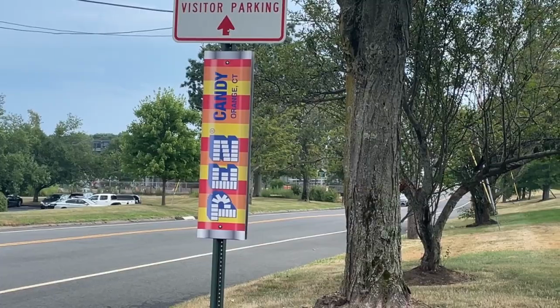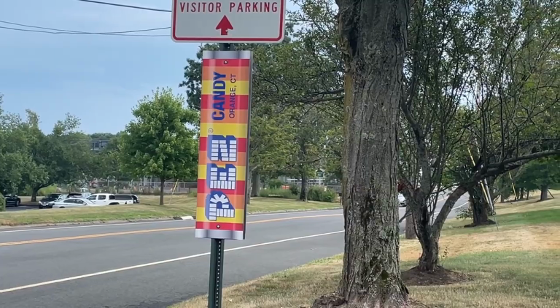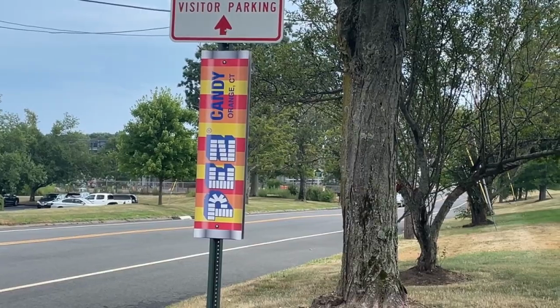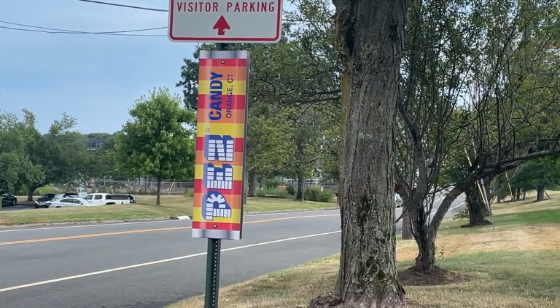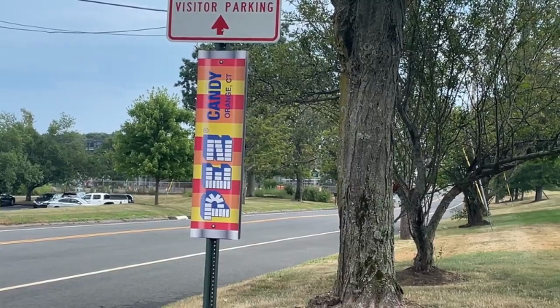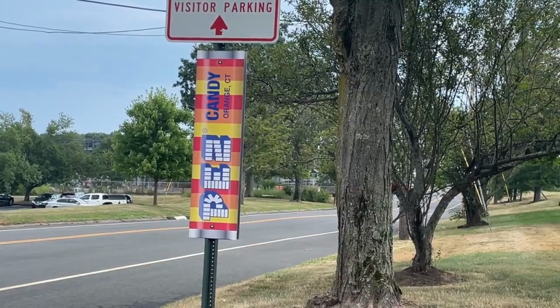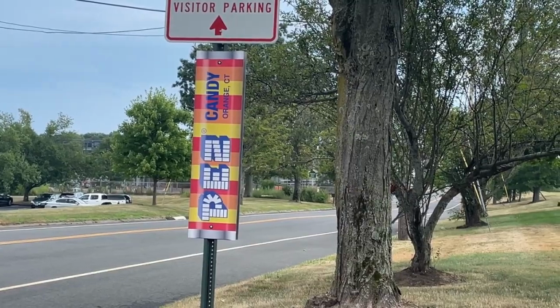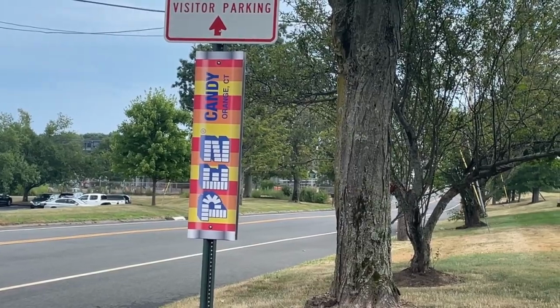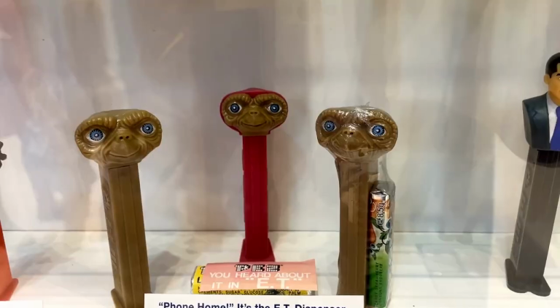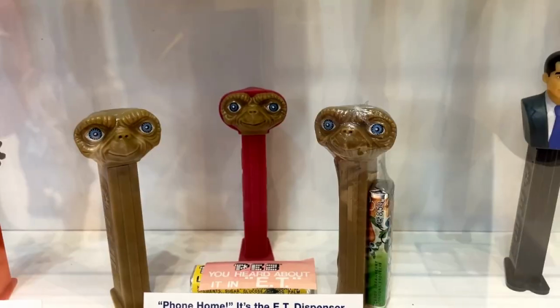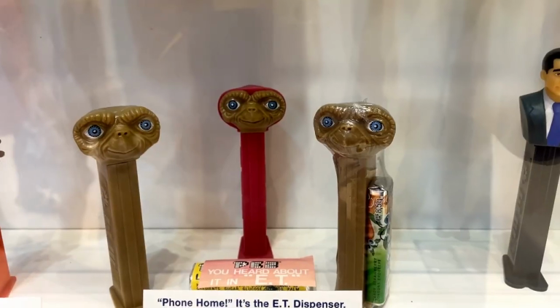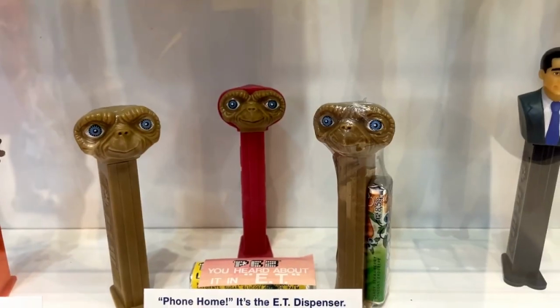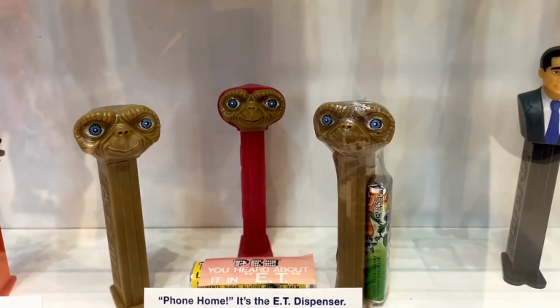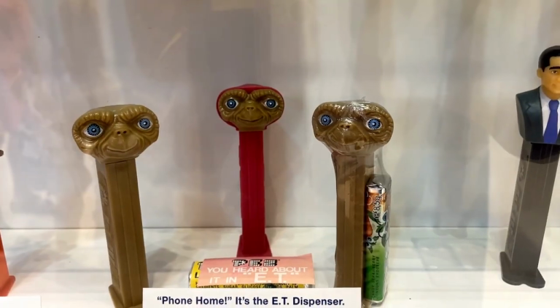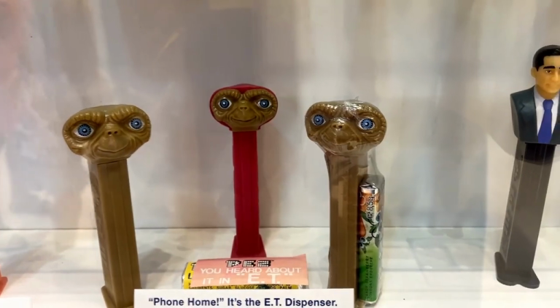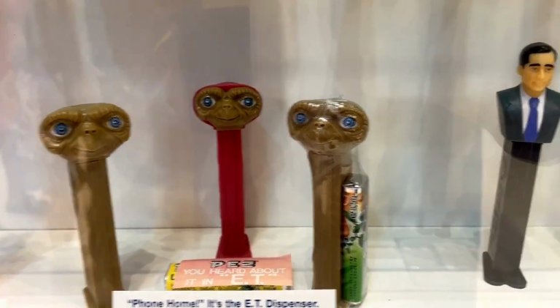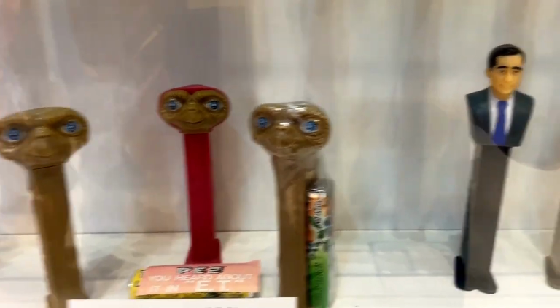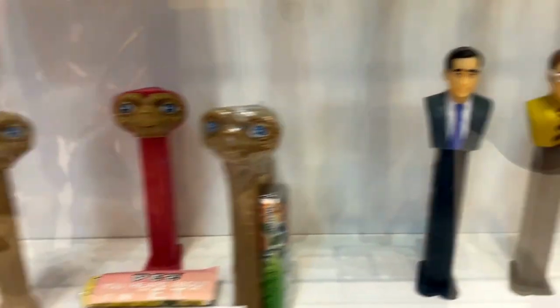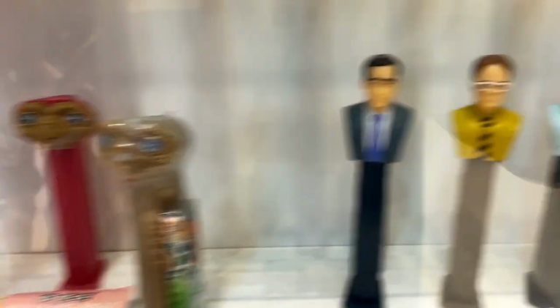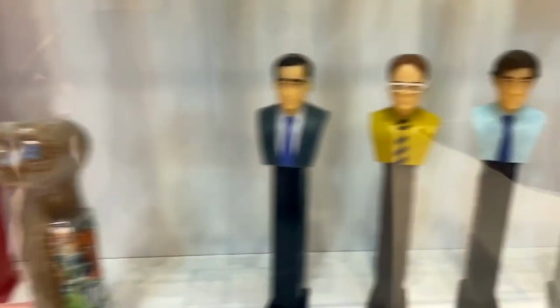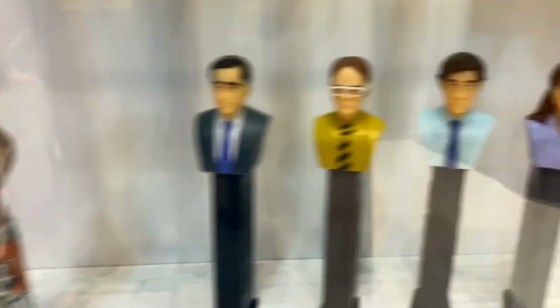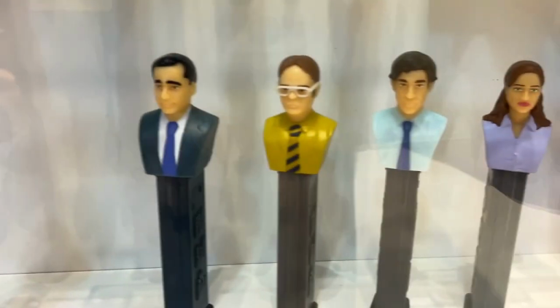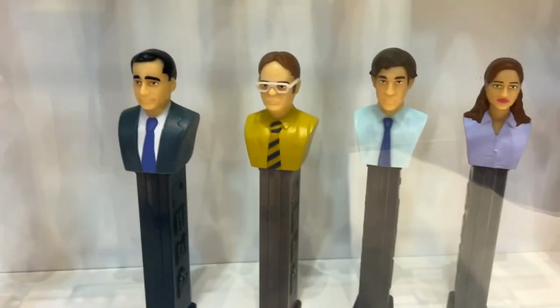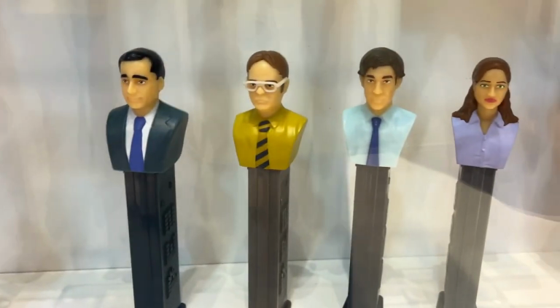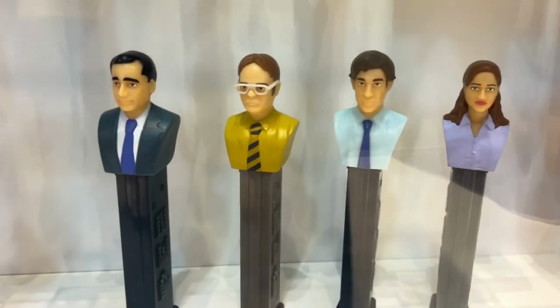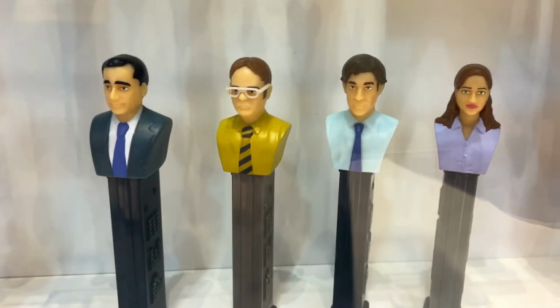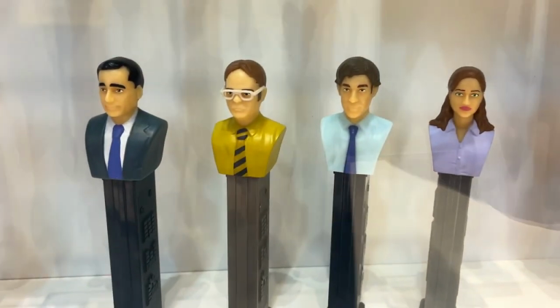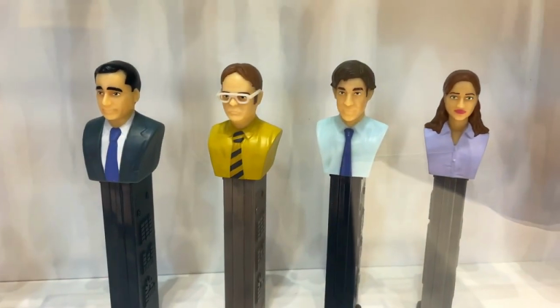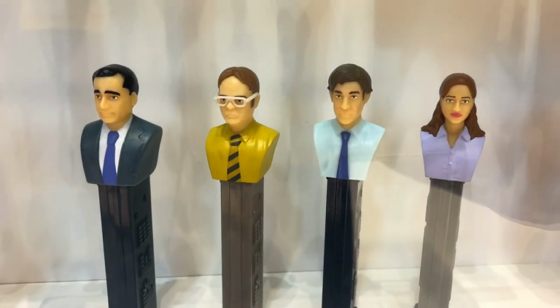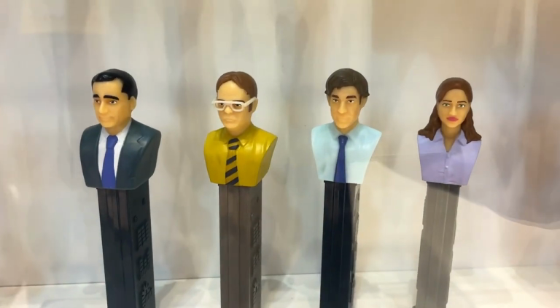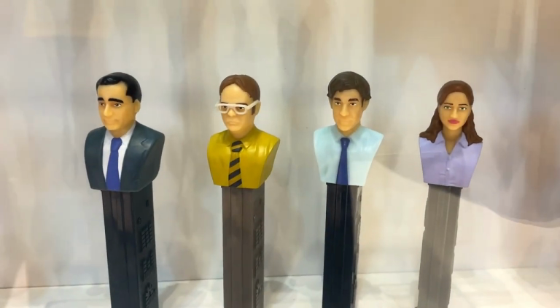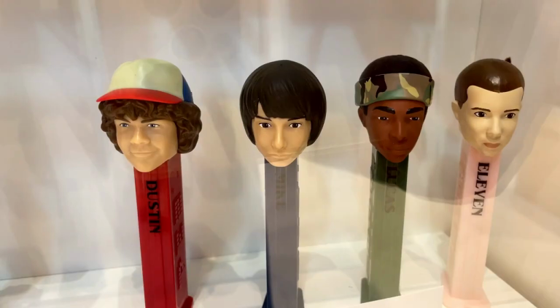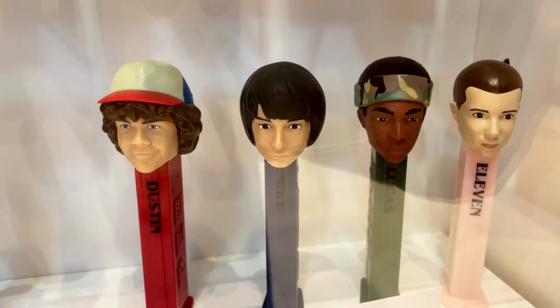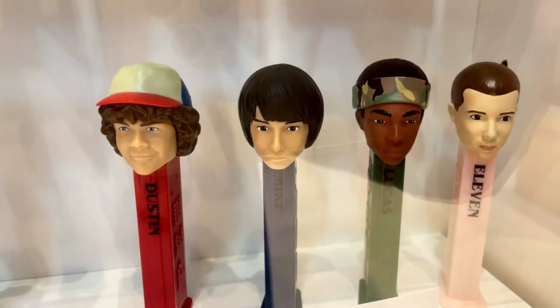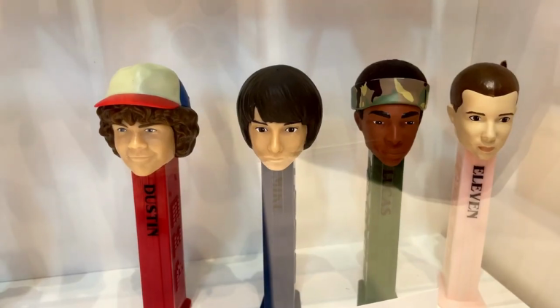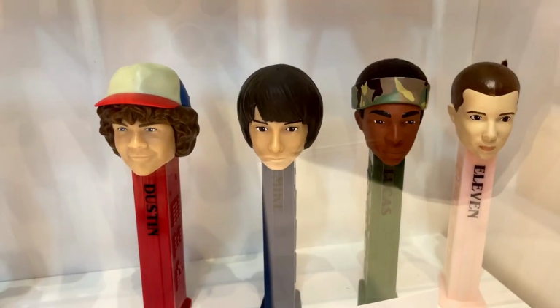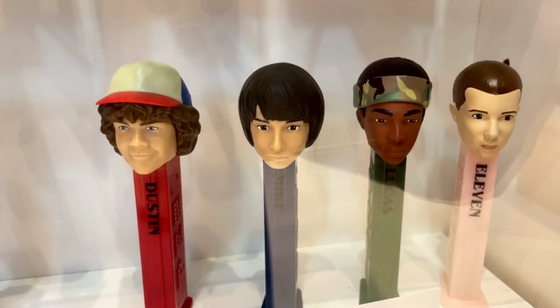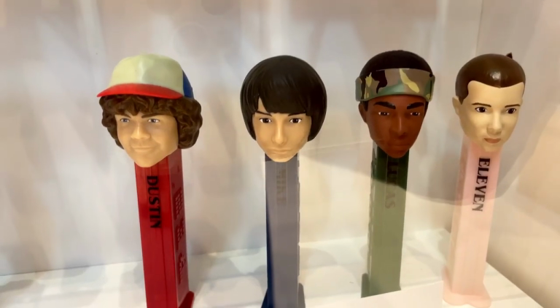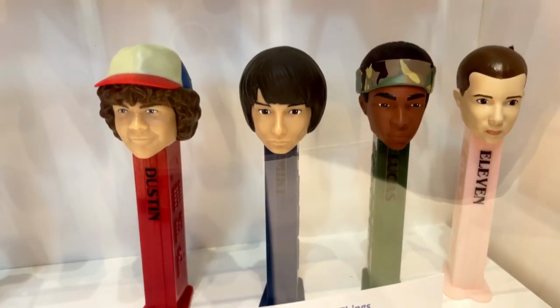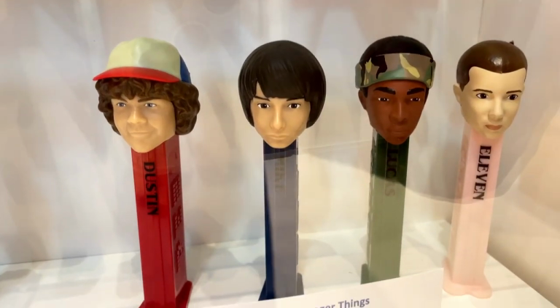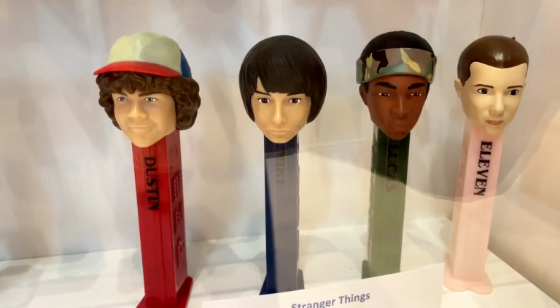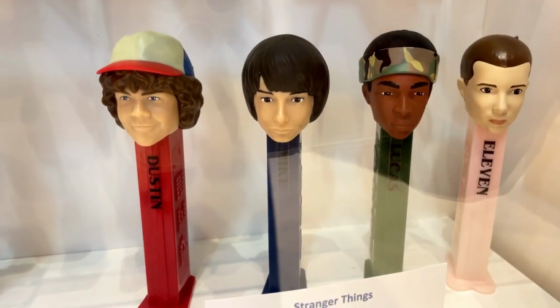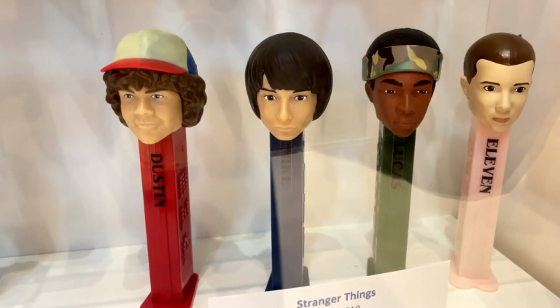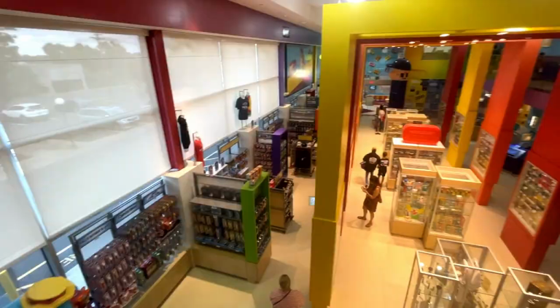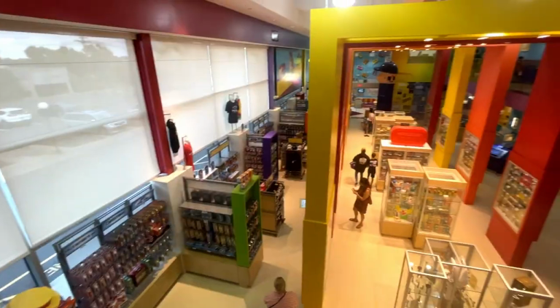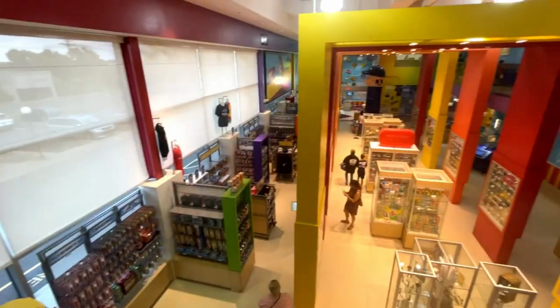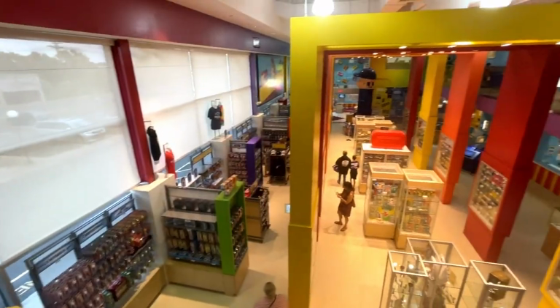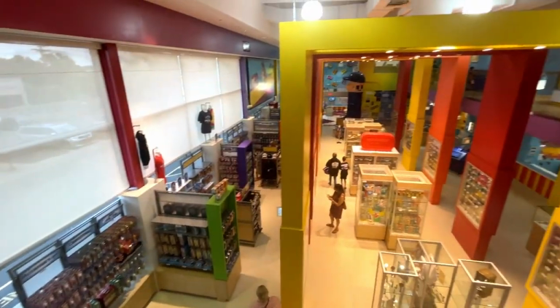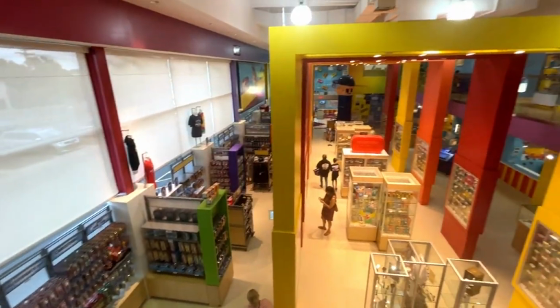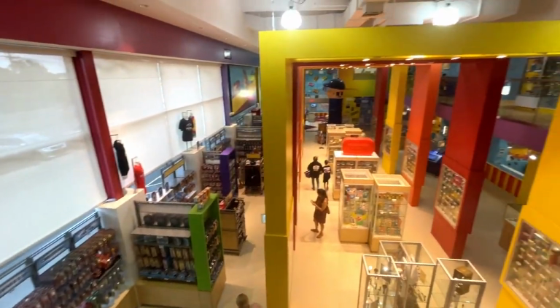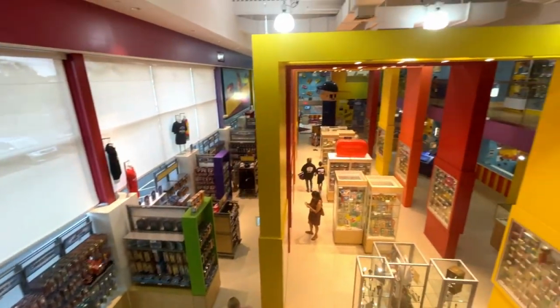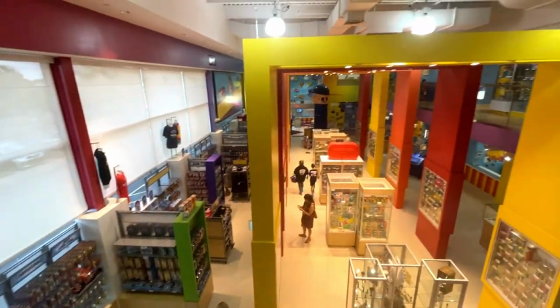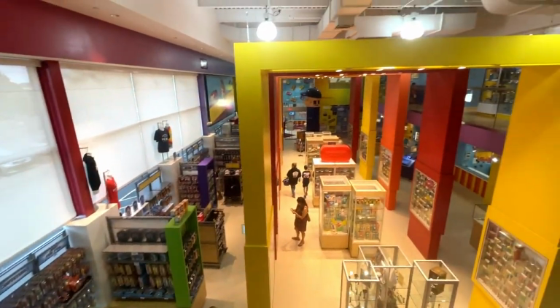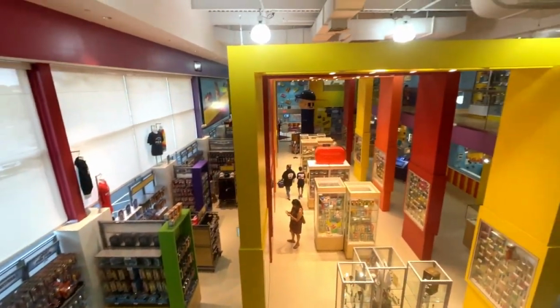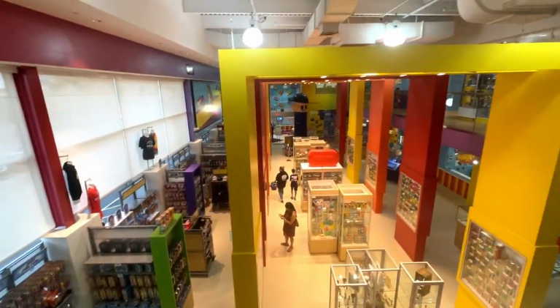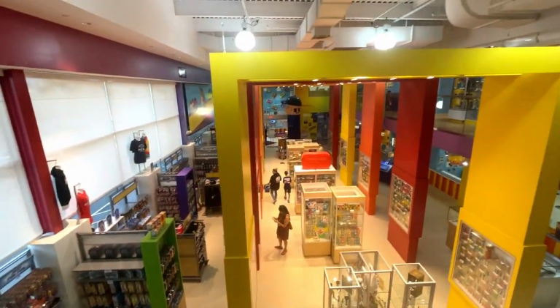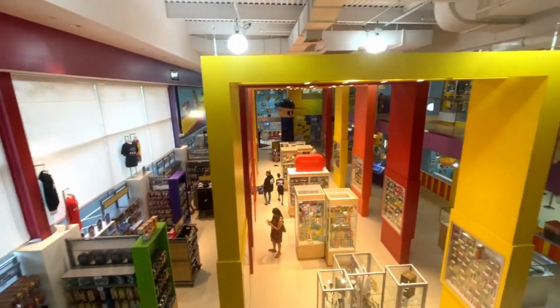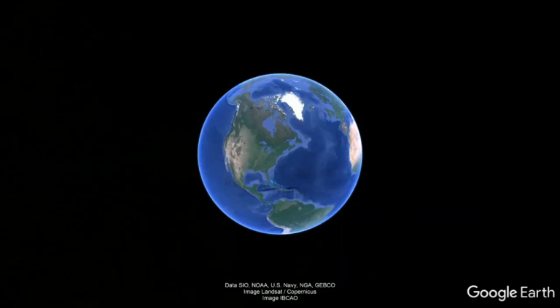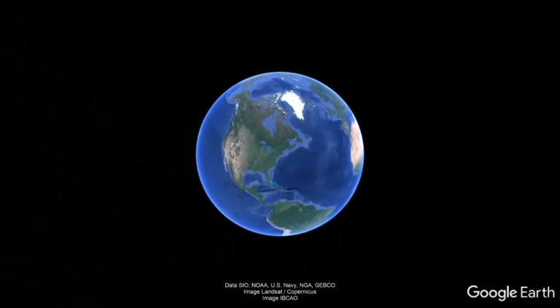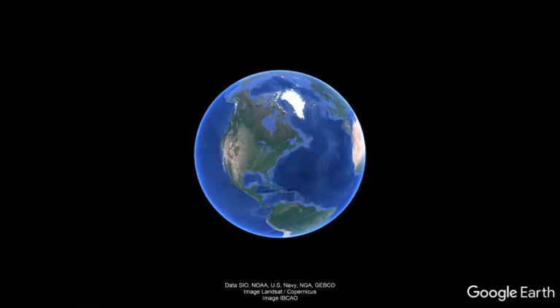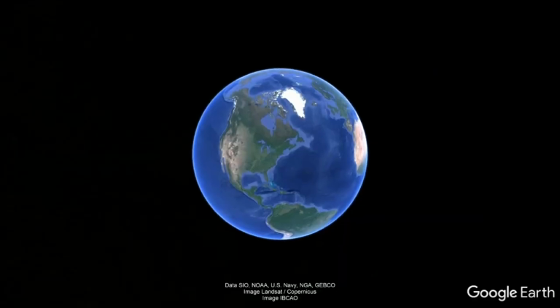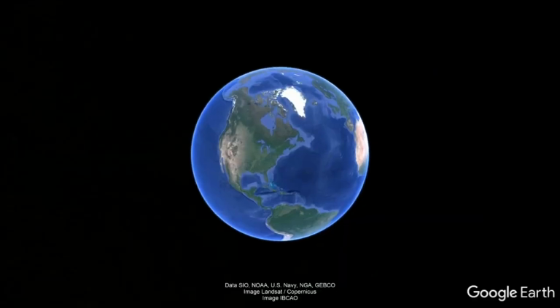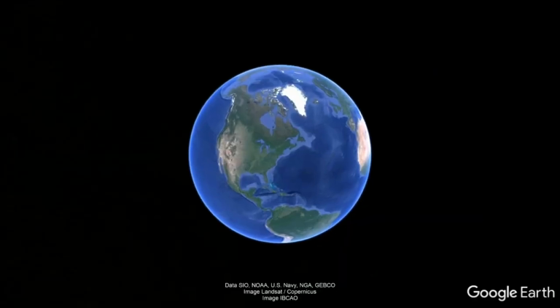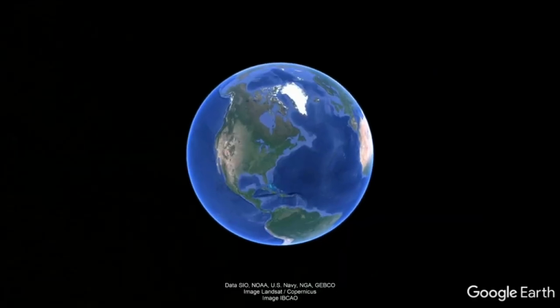Hey friends, staying due to the travel bug, we spend the day in over 4,000 square feet dedicated to all things Pez.